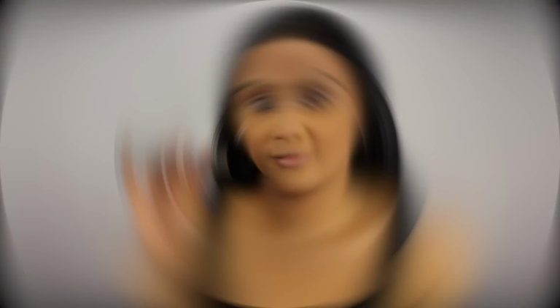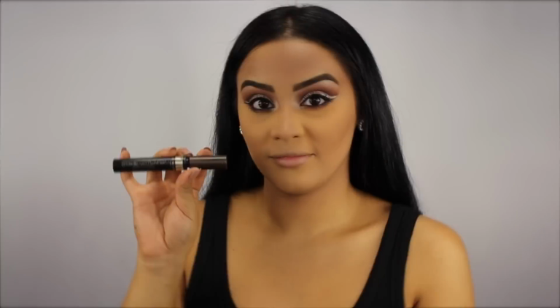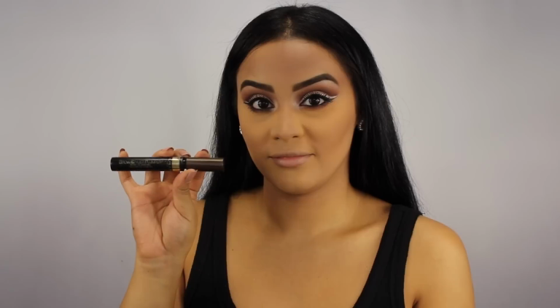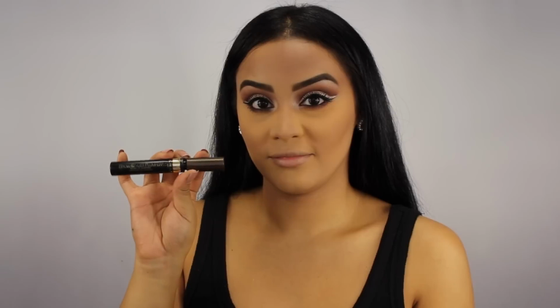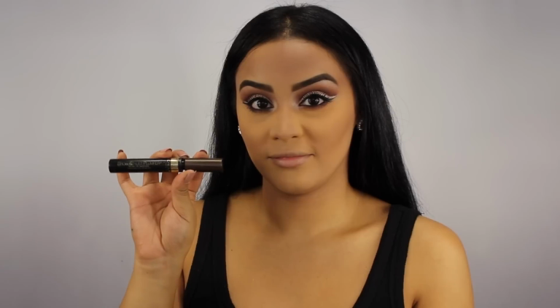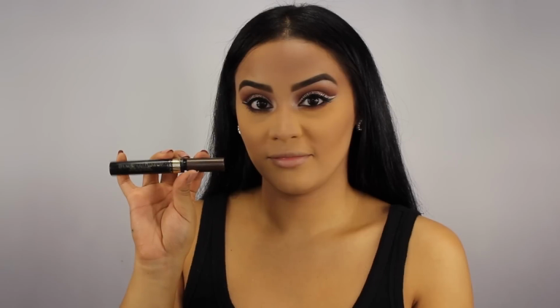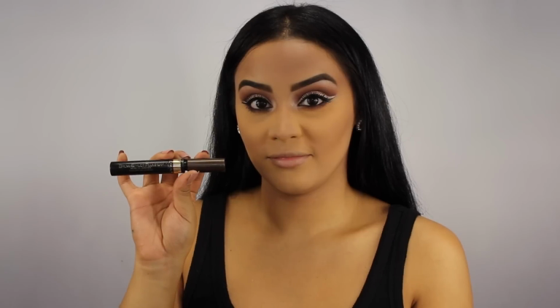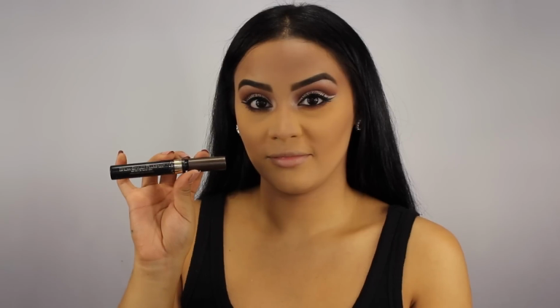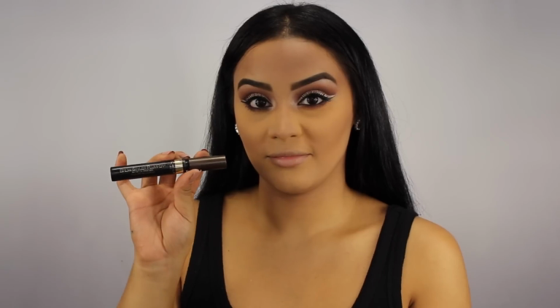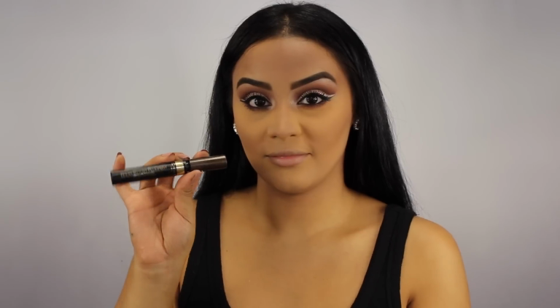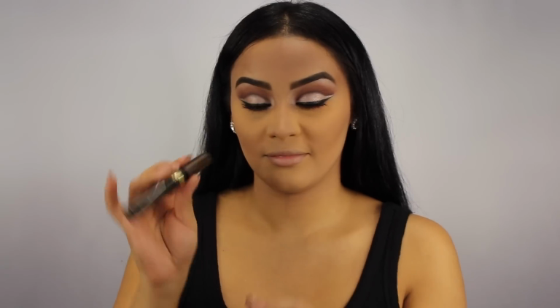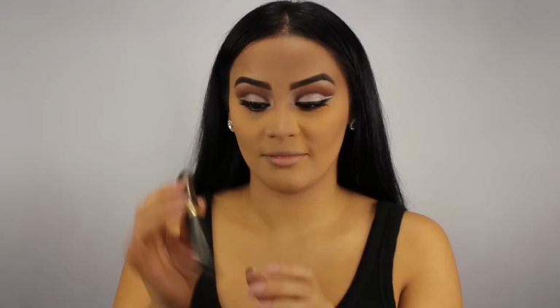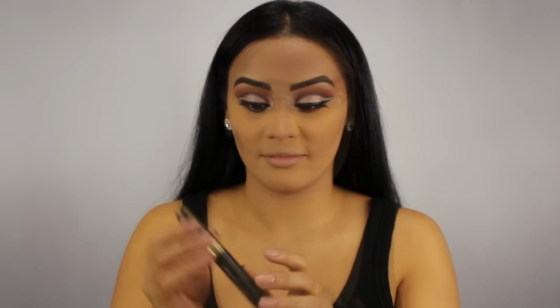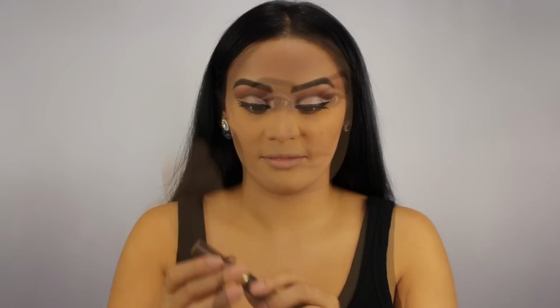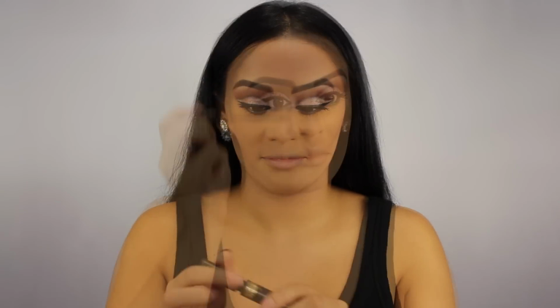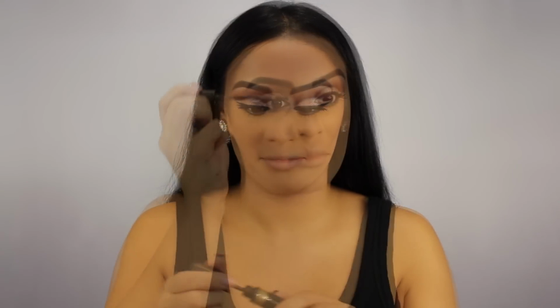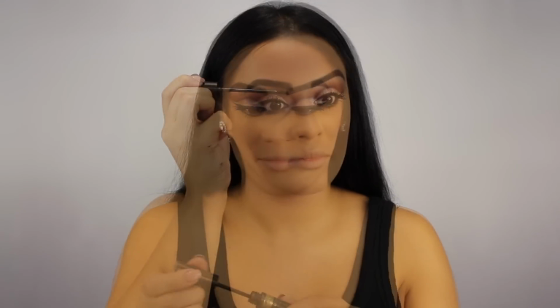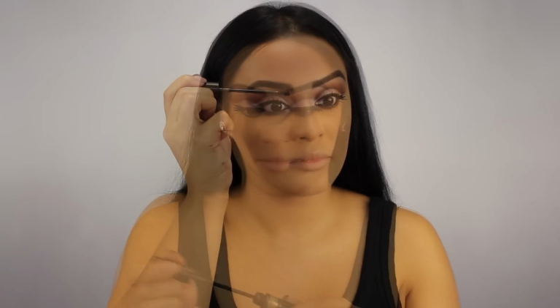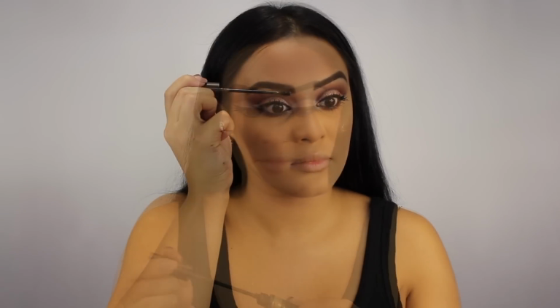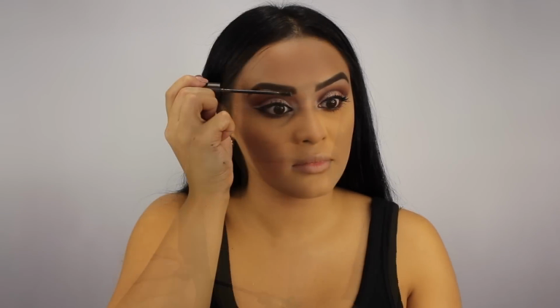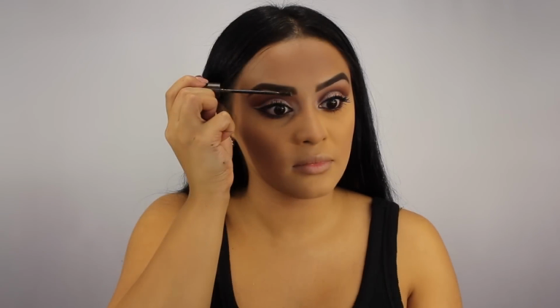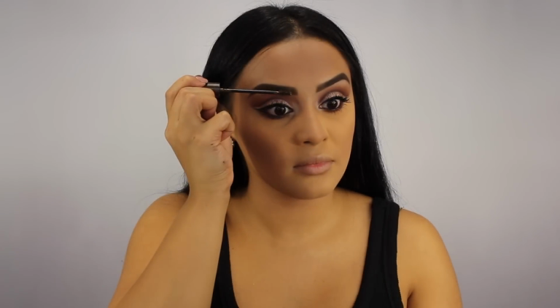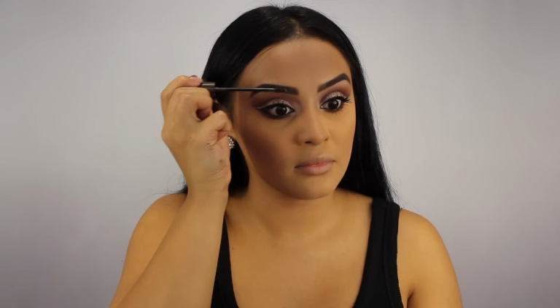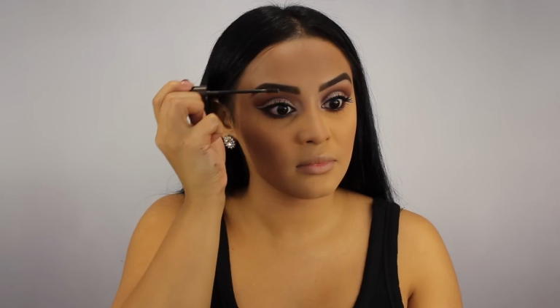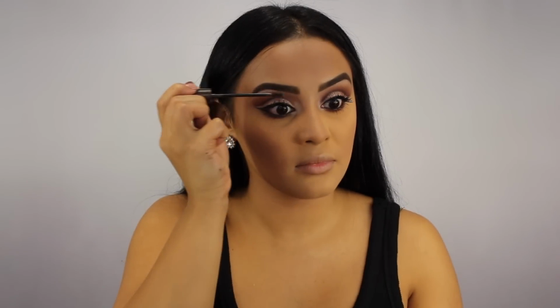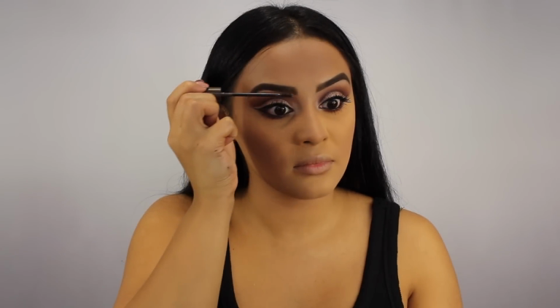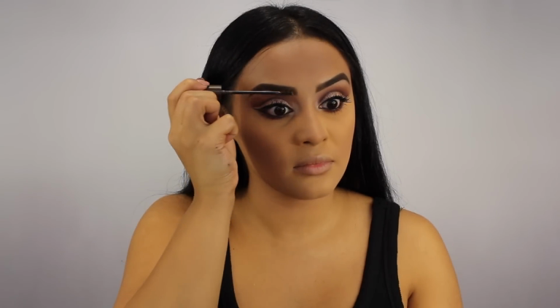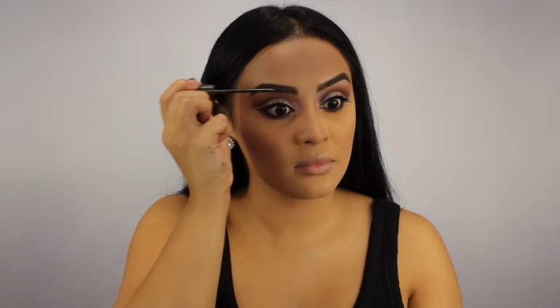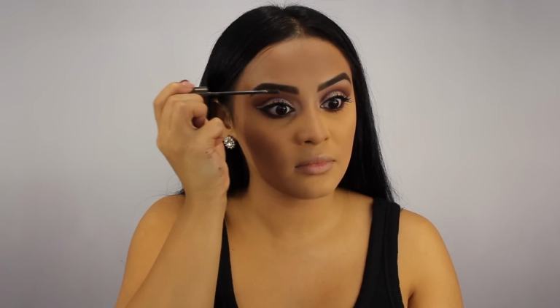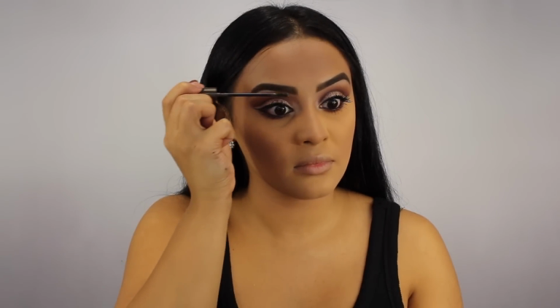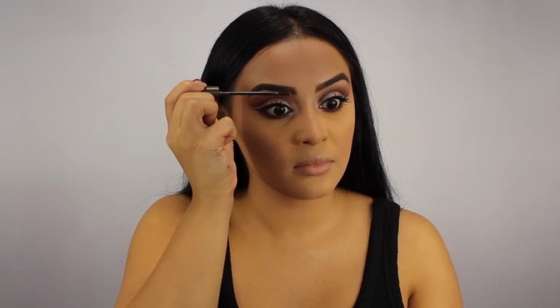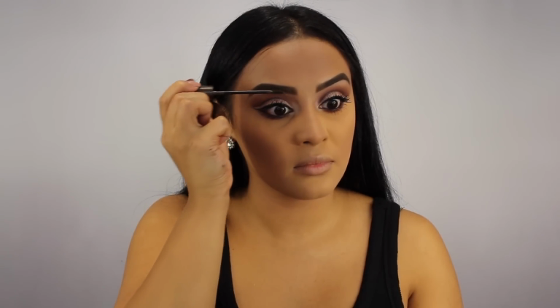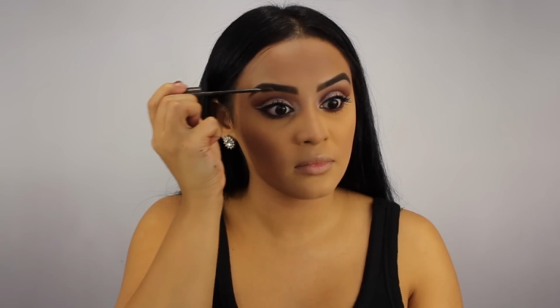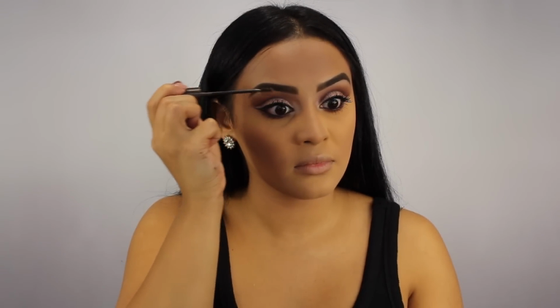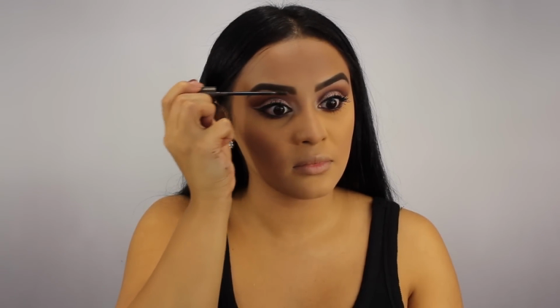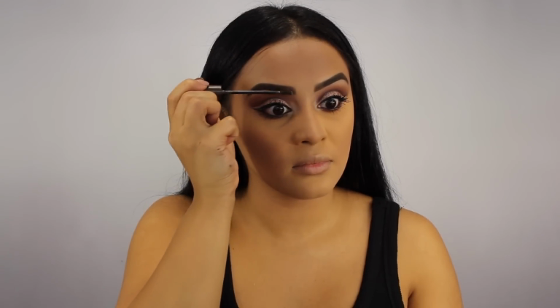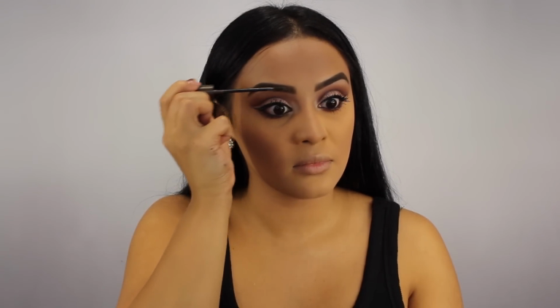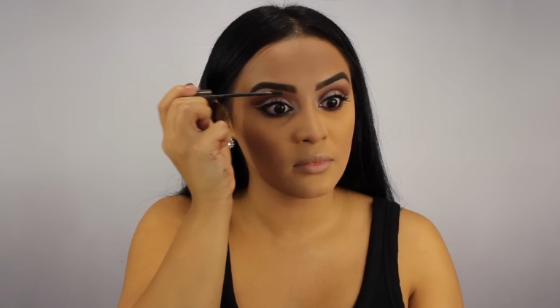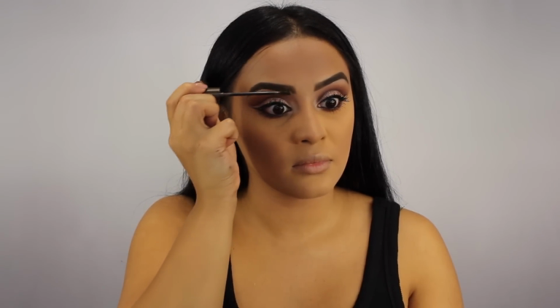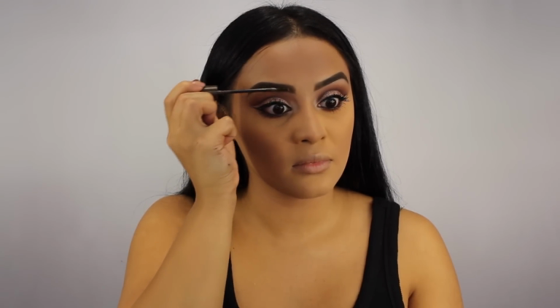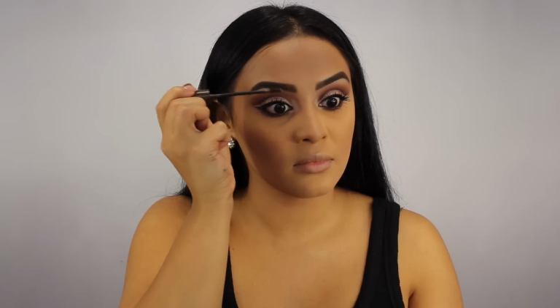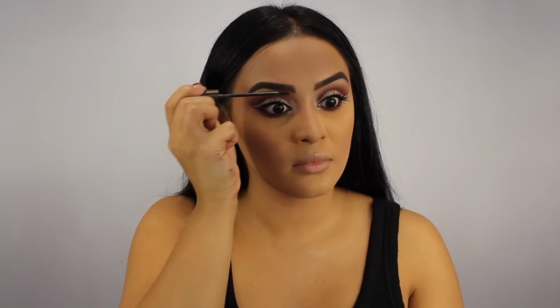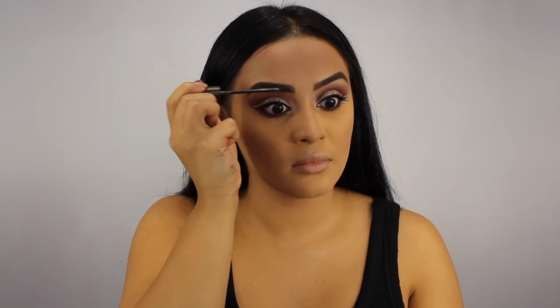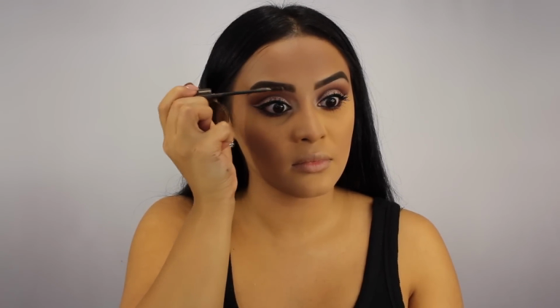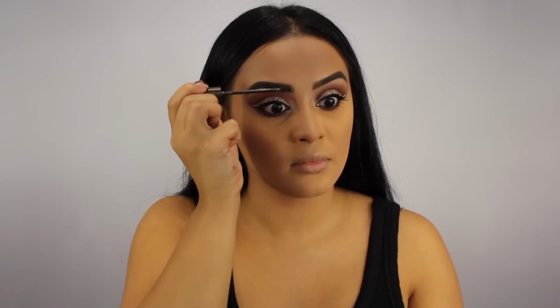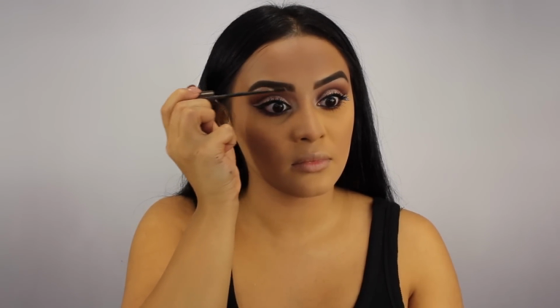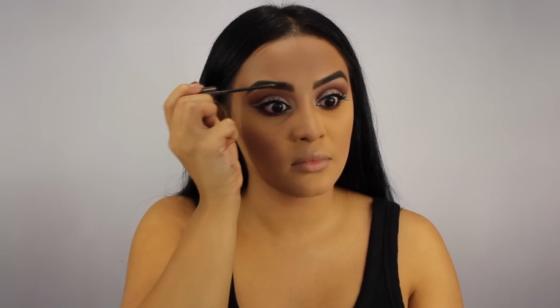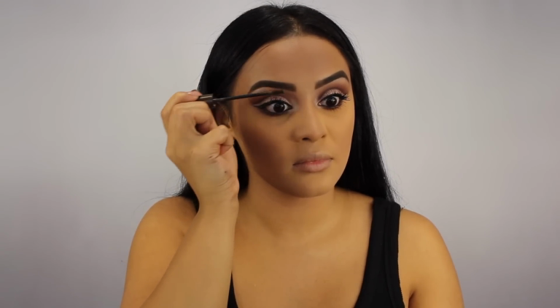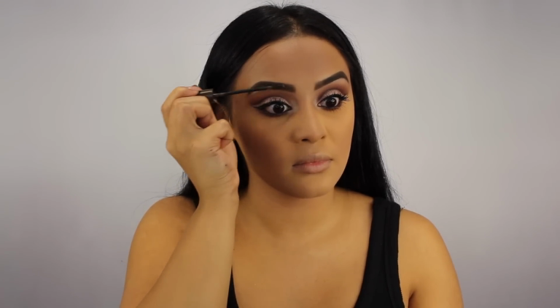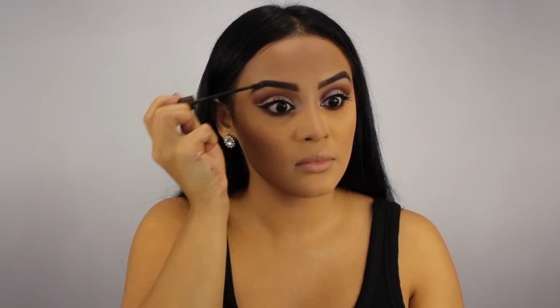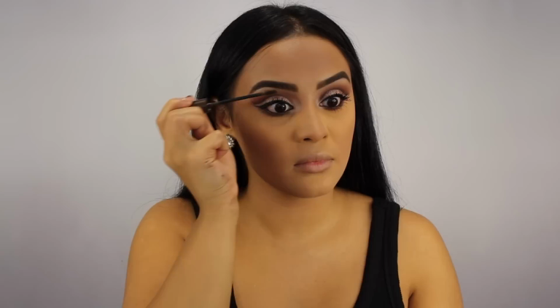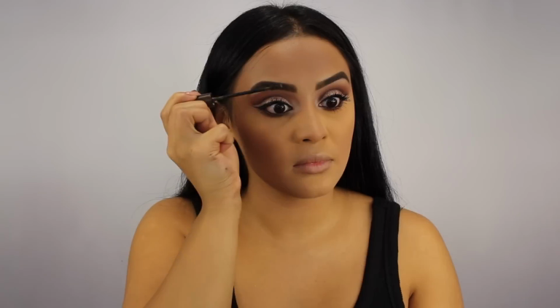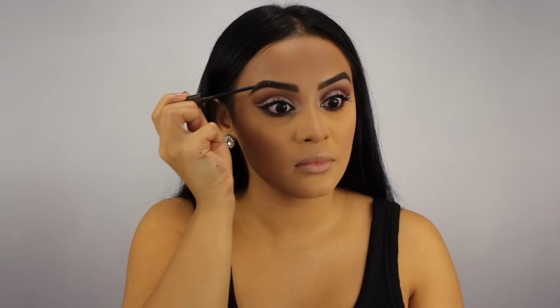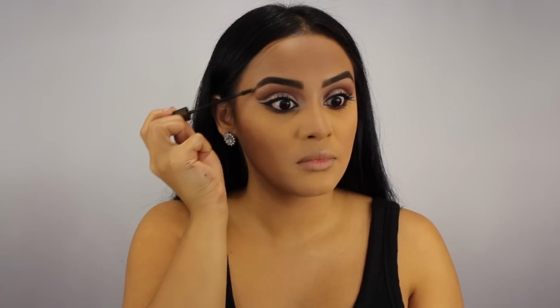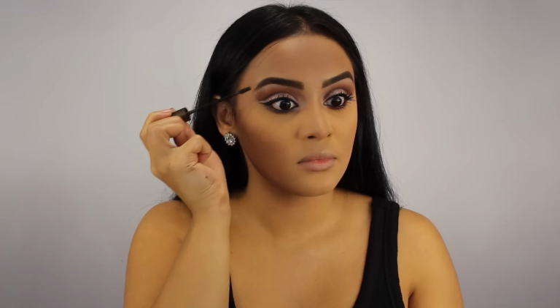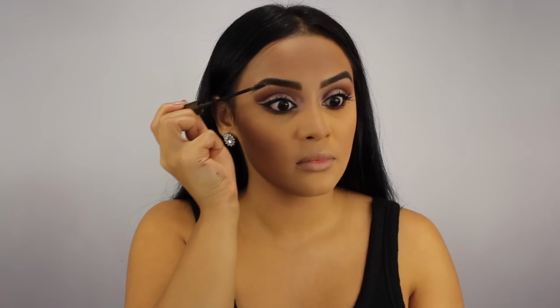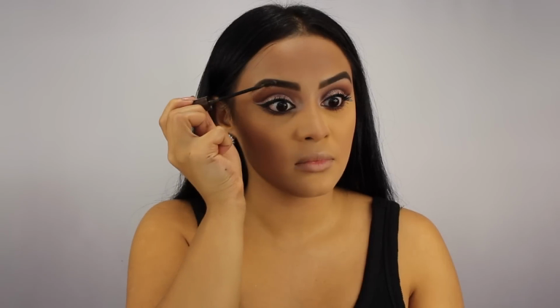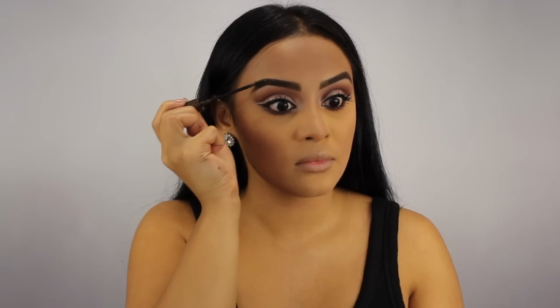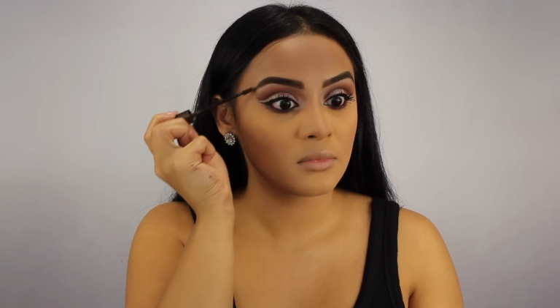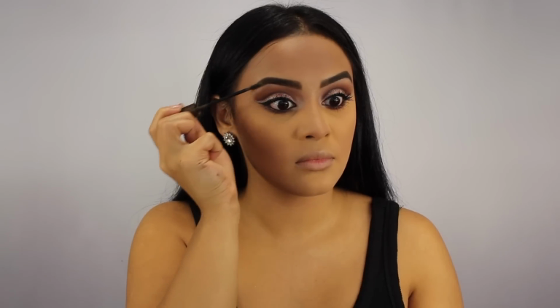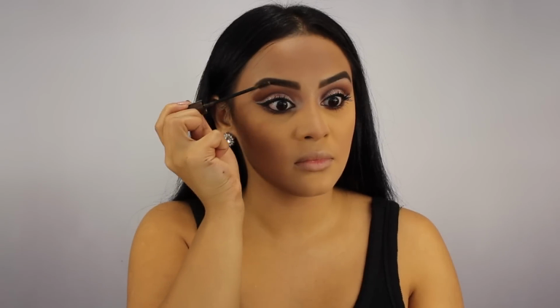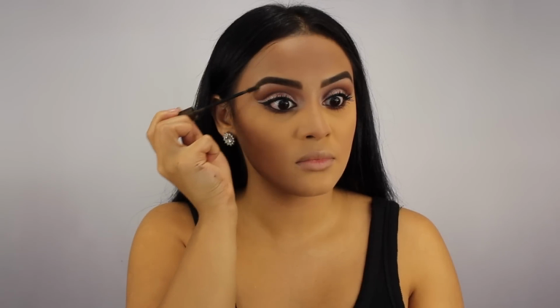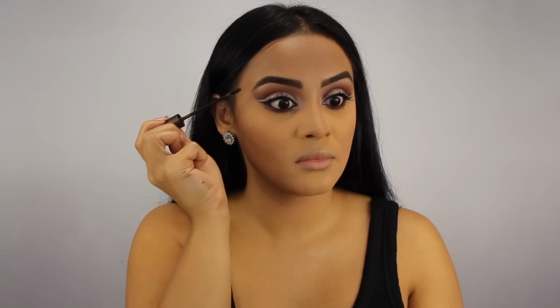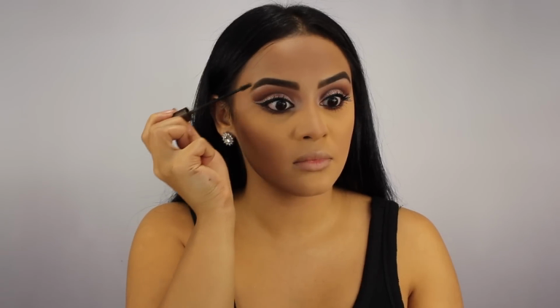Next, I'm taking one of my favorite brow gels which is by L'Oreal and I'm setting my eyebrows so that they won't budge at all throughout the day.